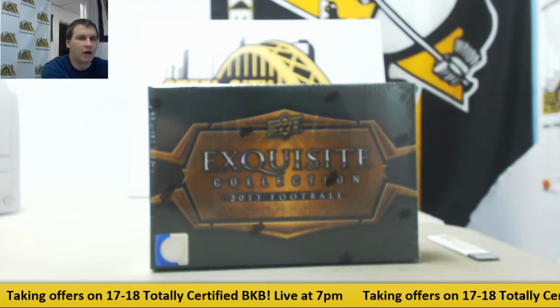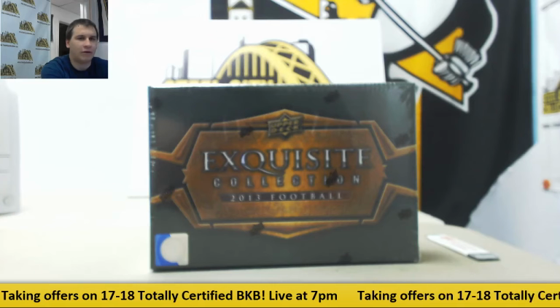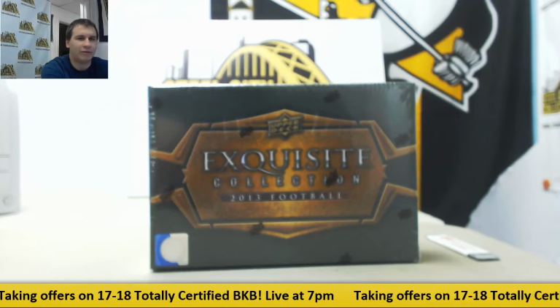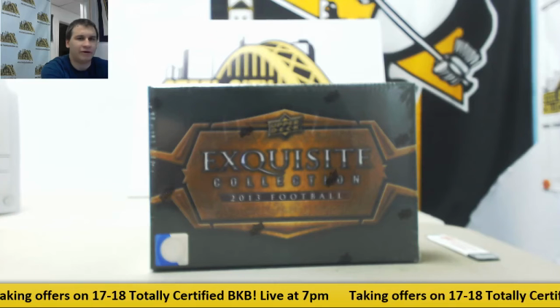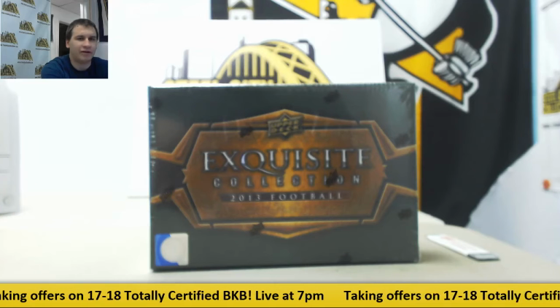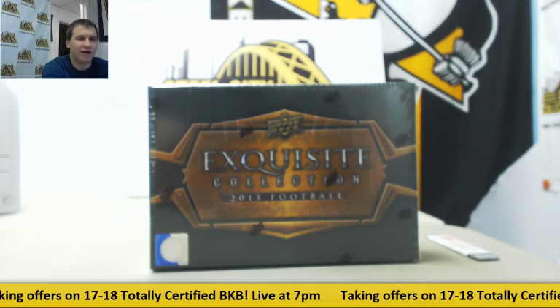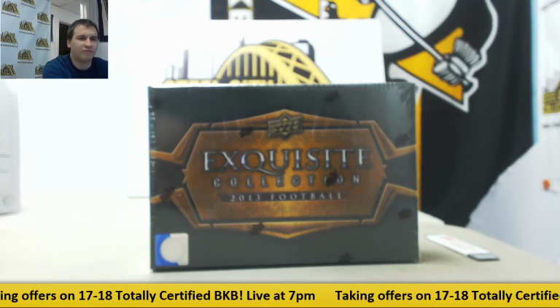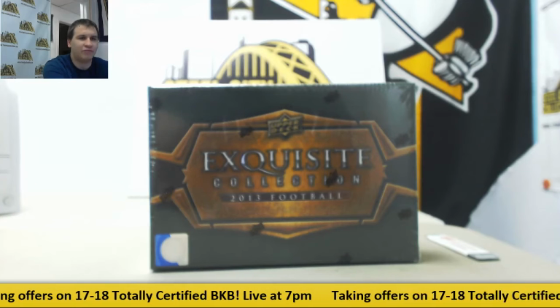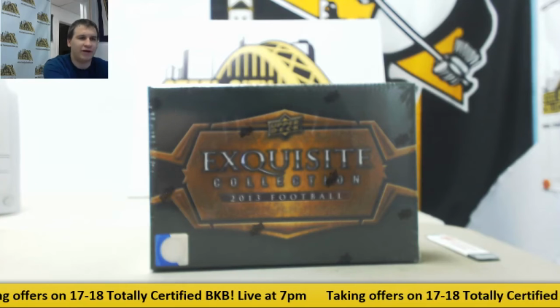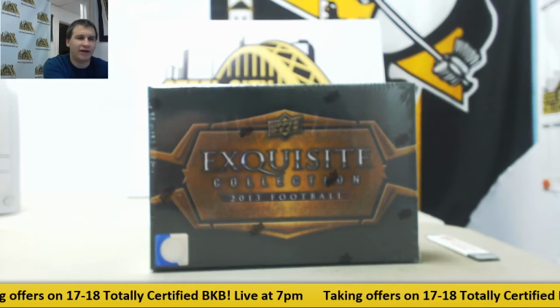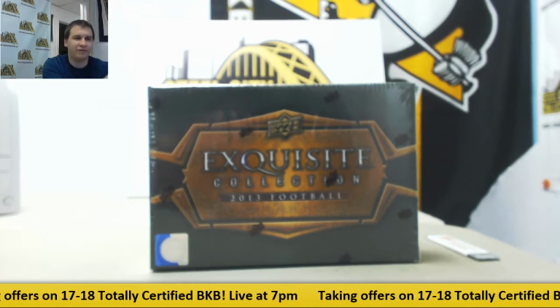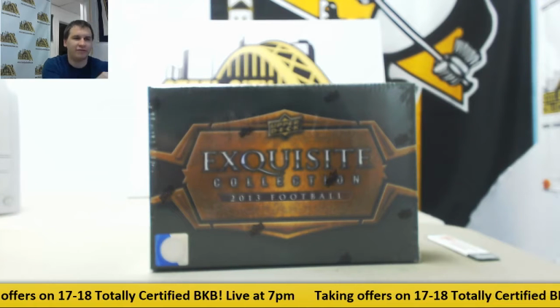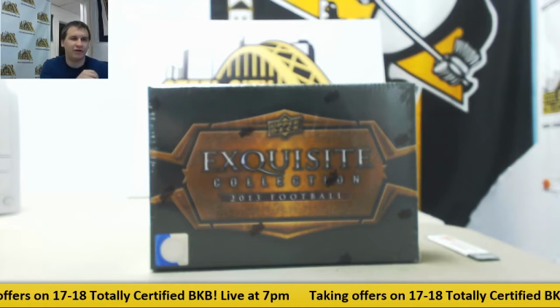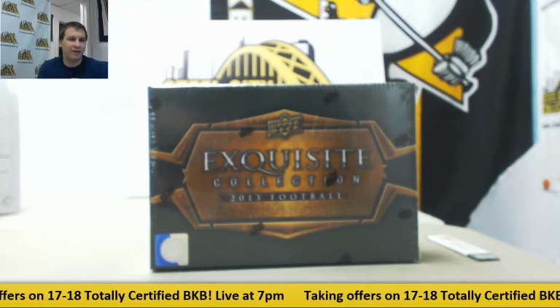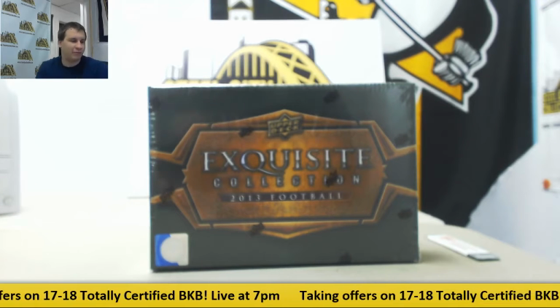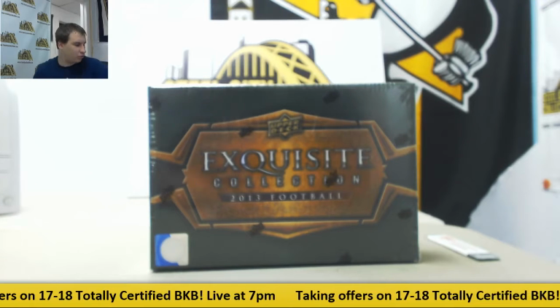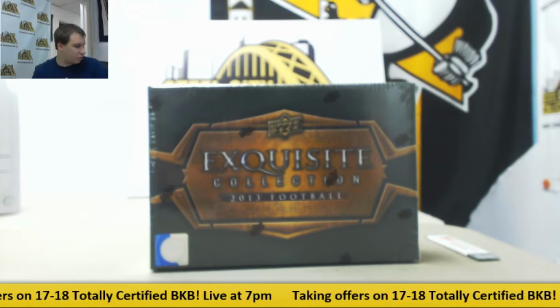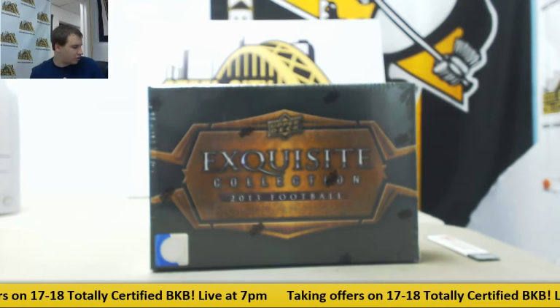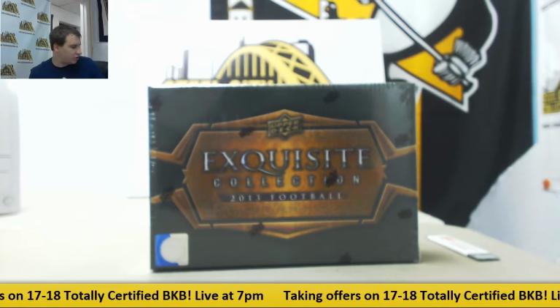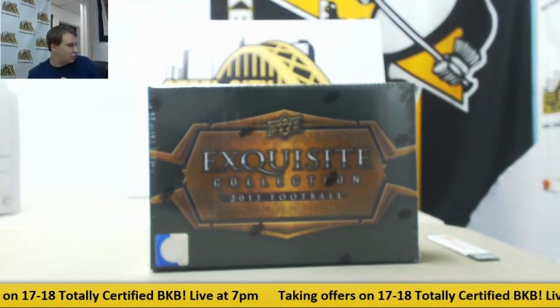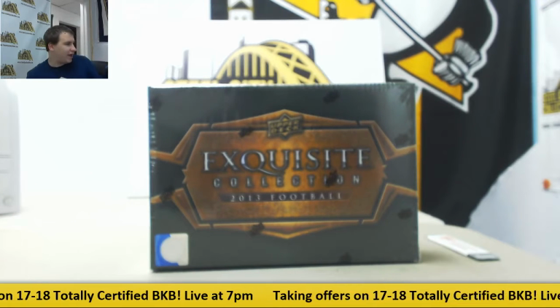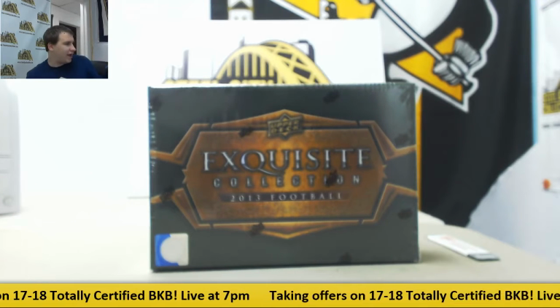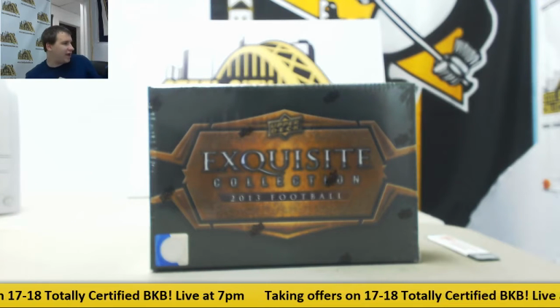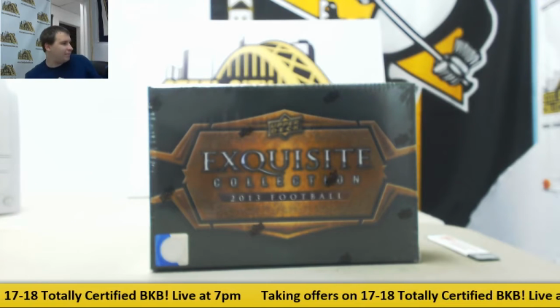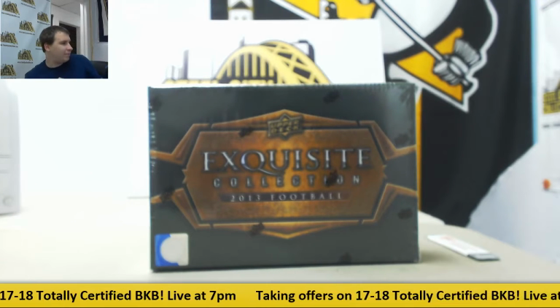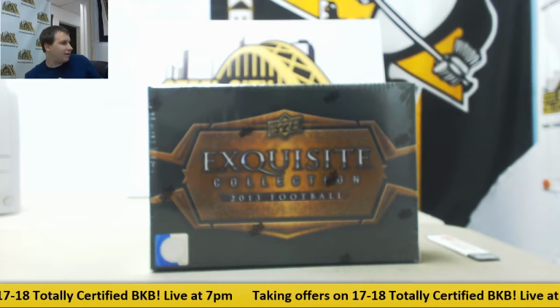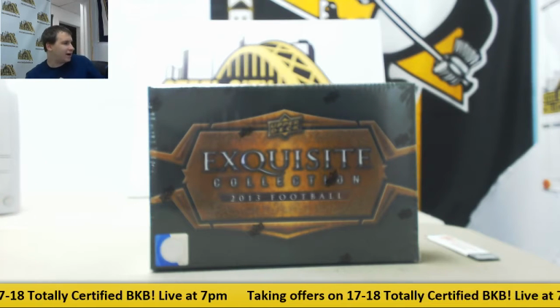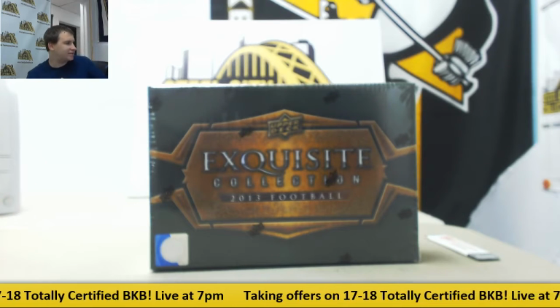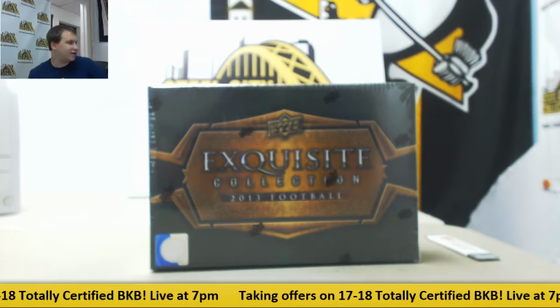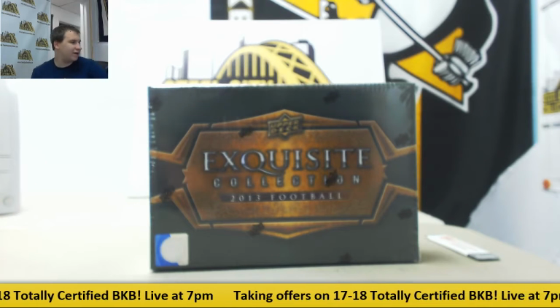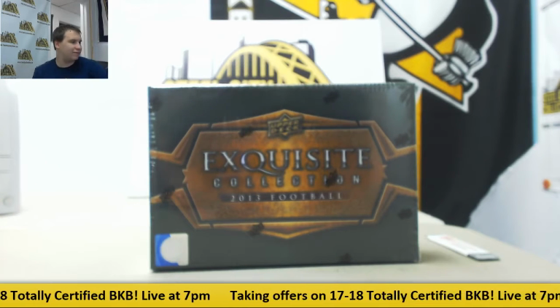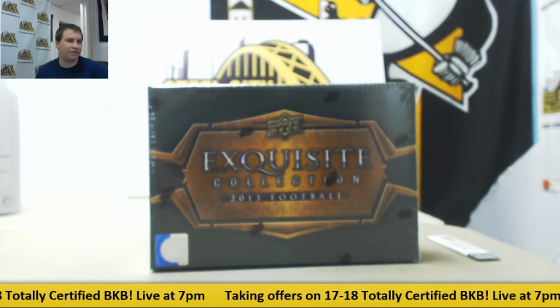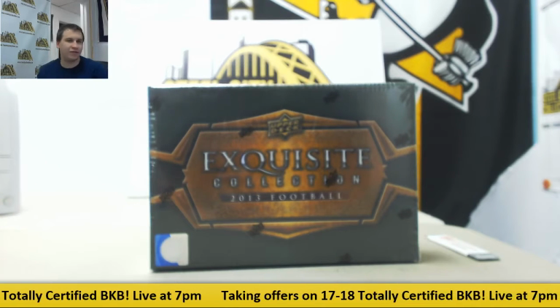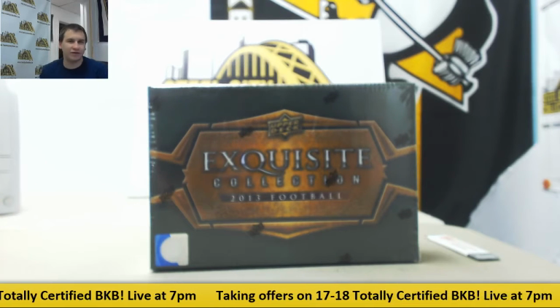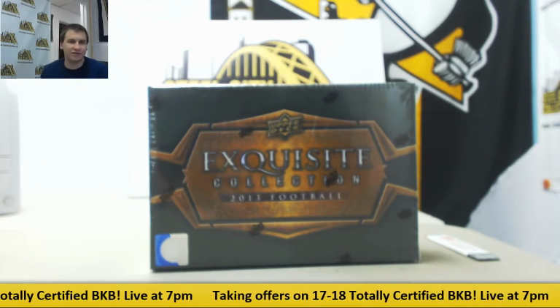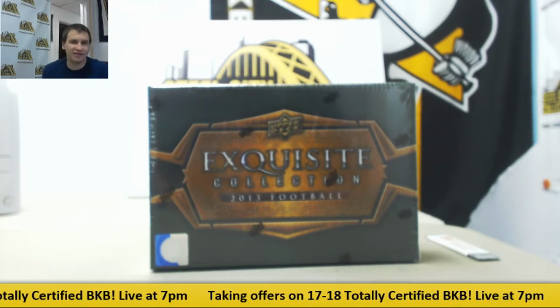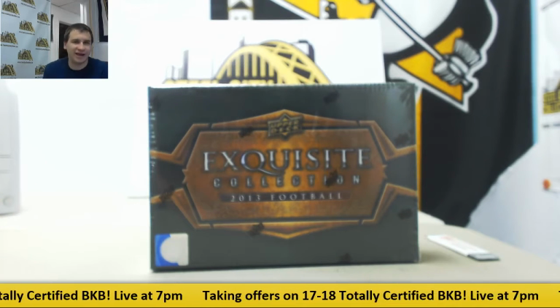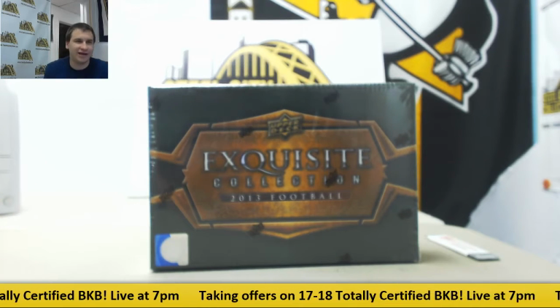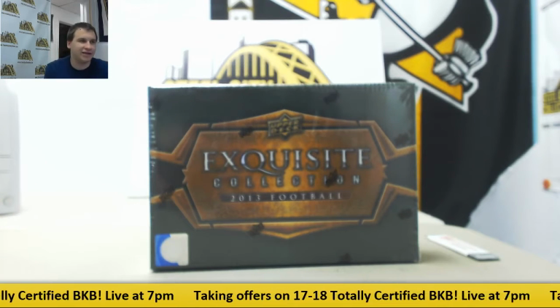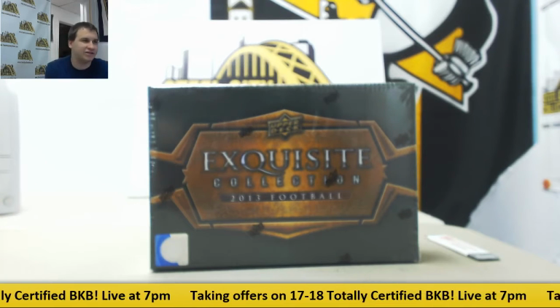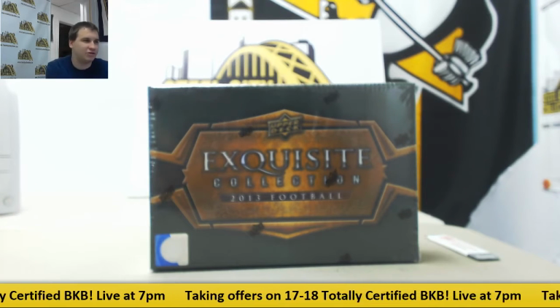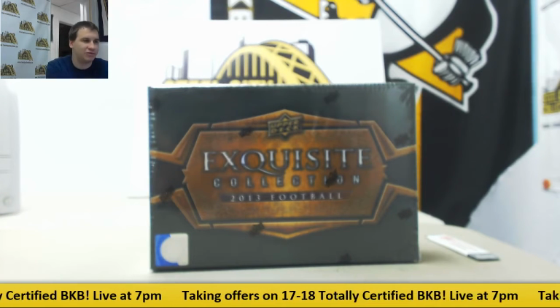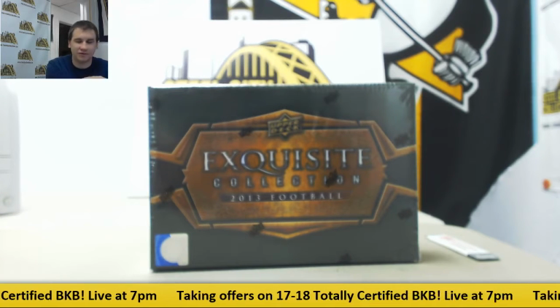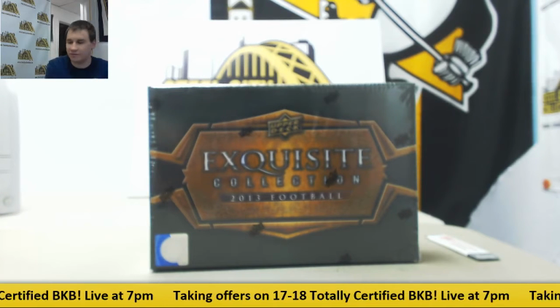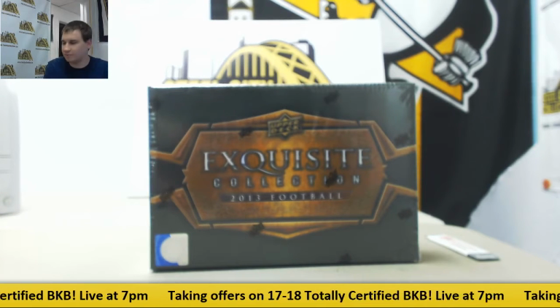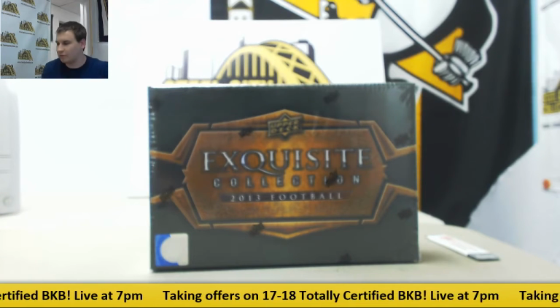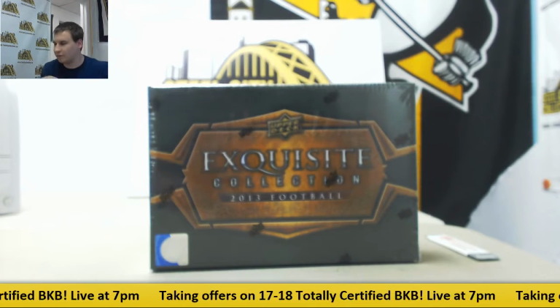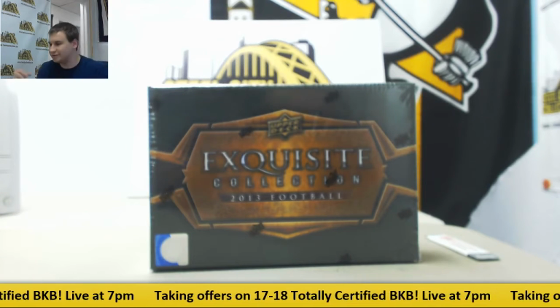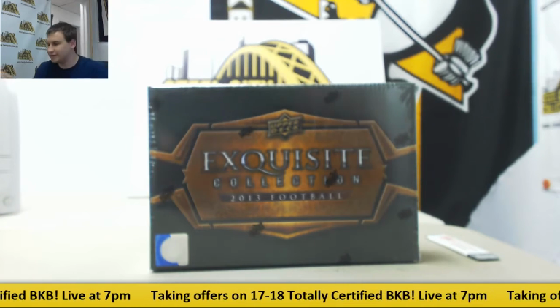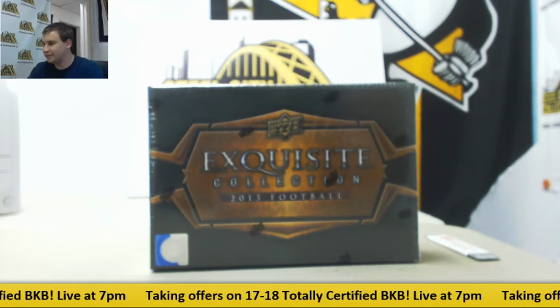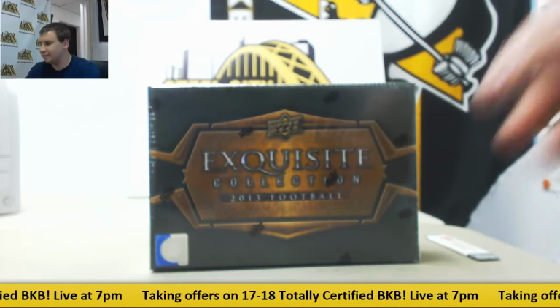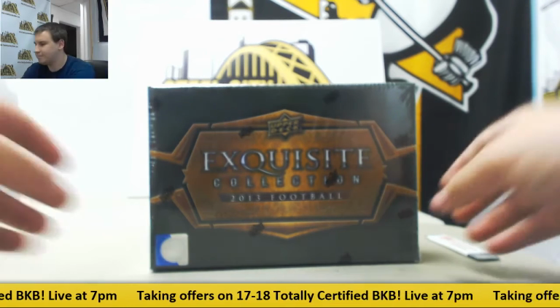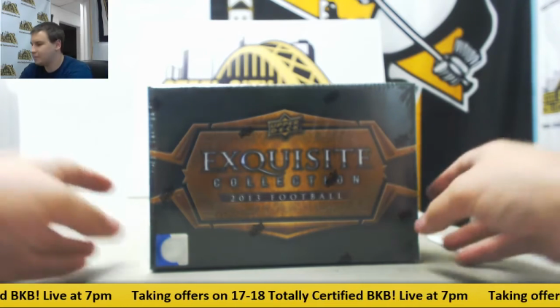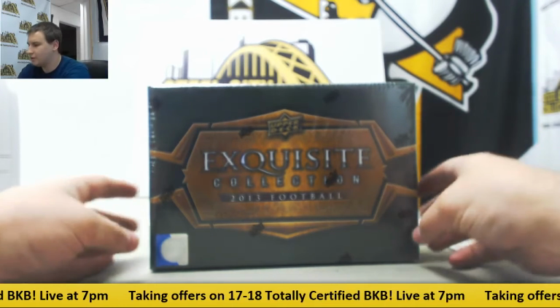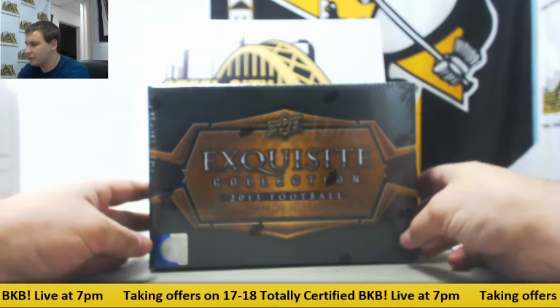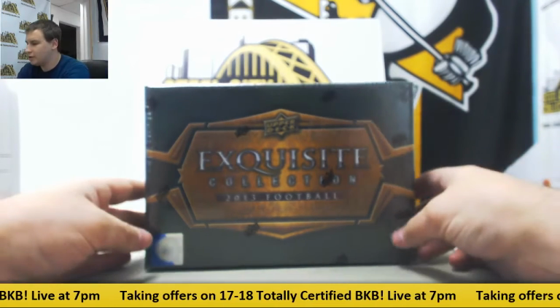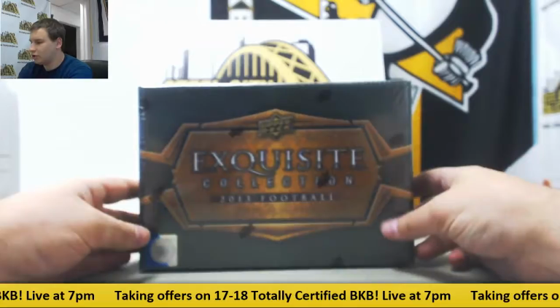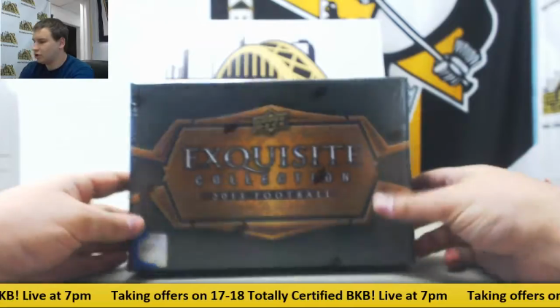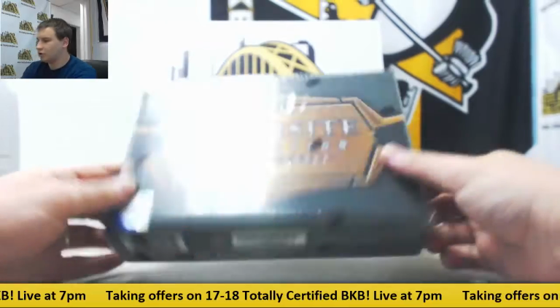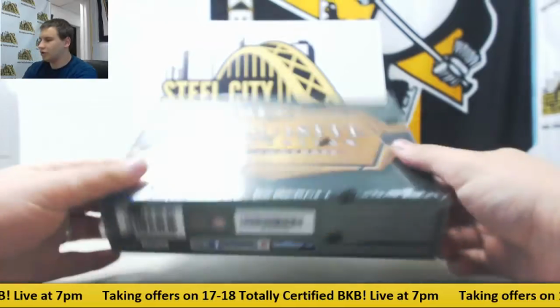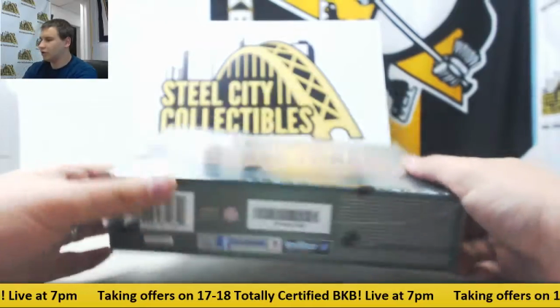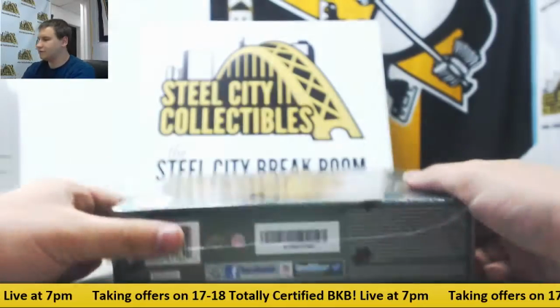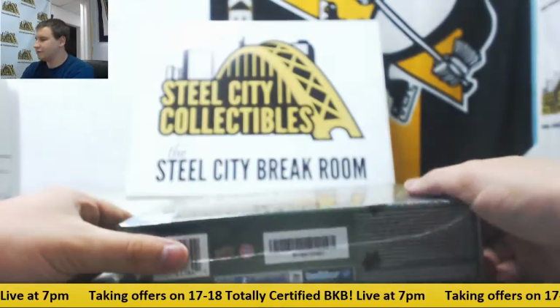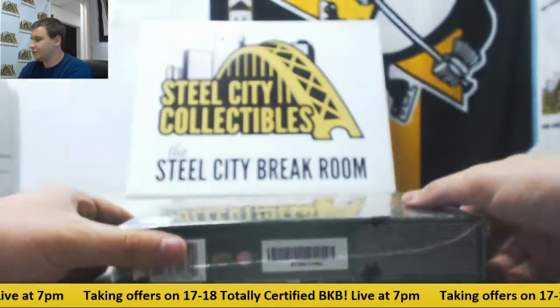Alright, we've got a live break here for AMO, and we're going to do a box of 13 Exquisite Football ones again. Good luck to you.